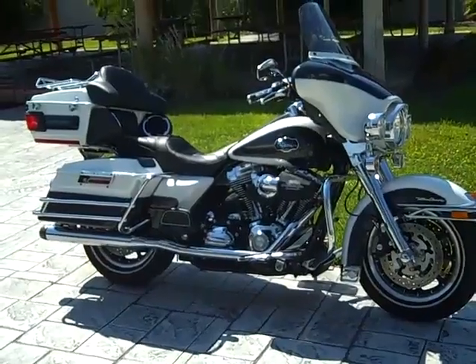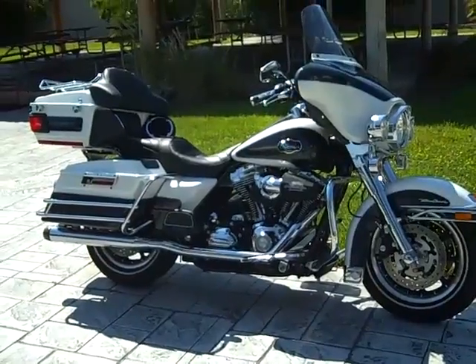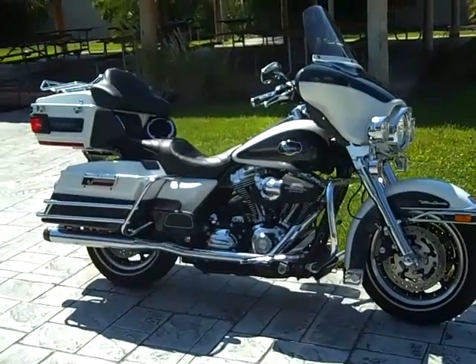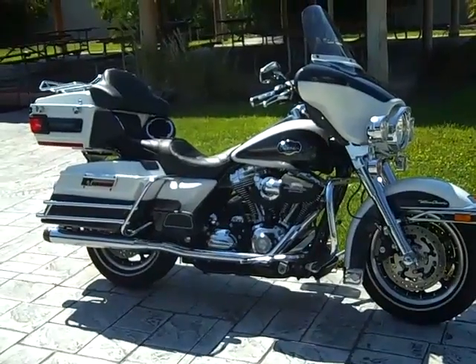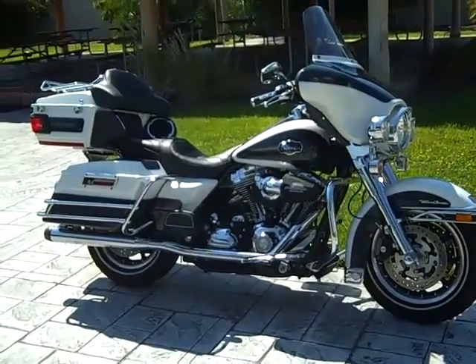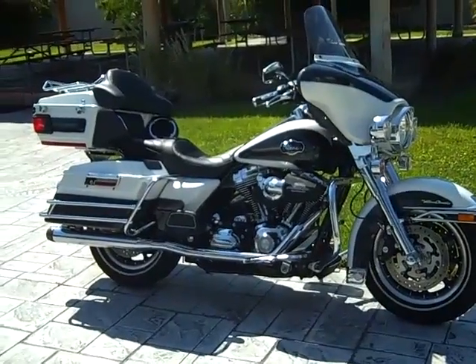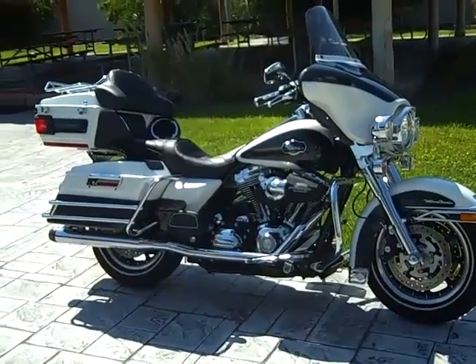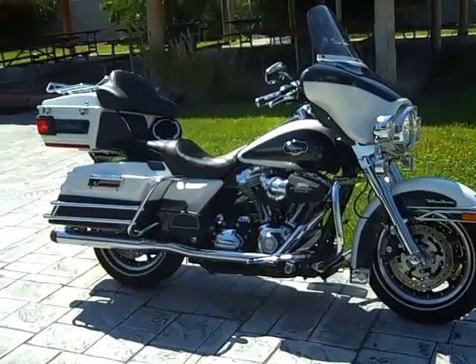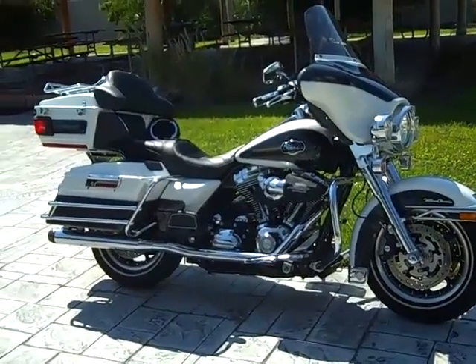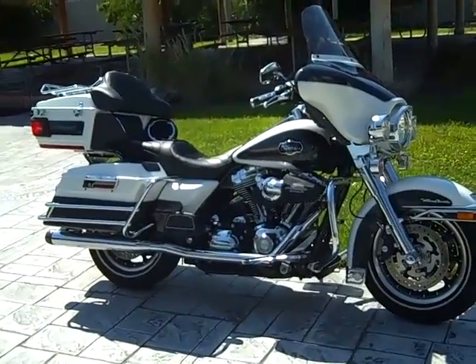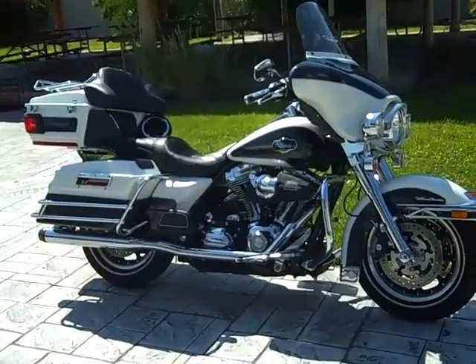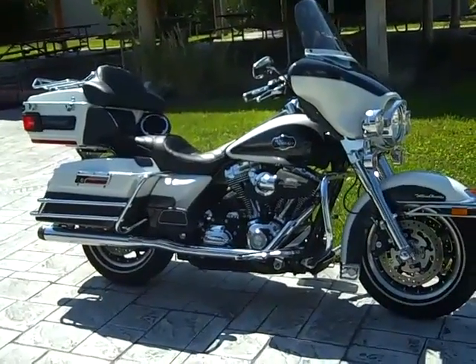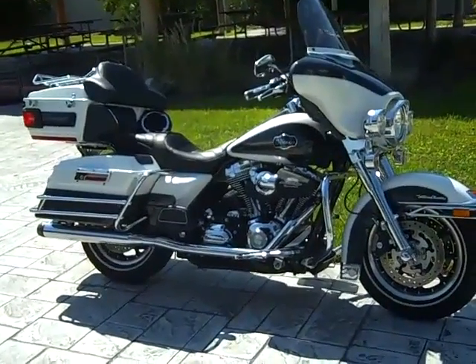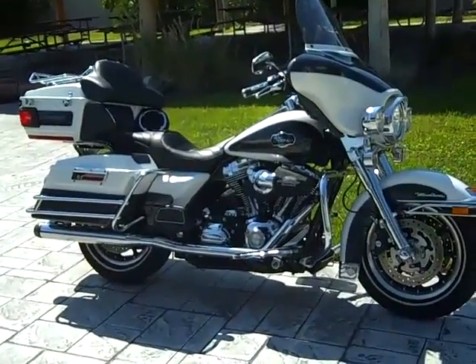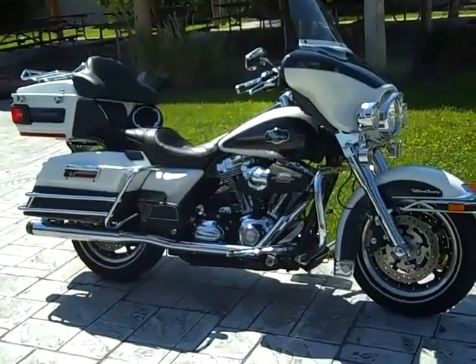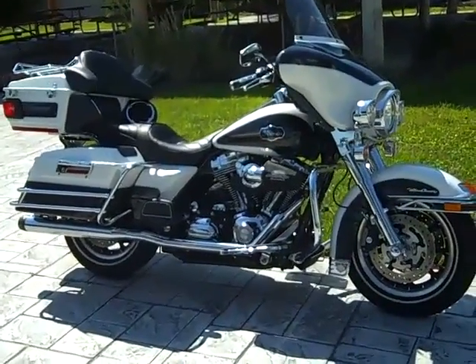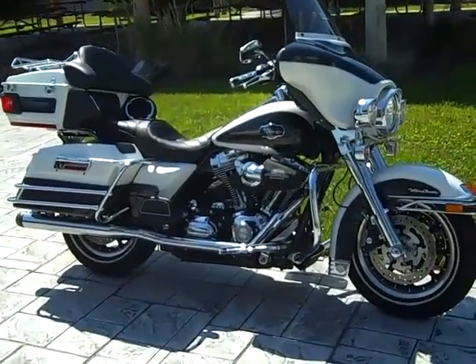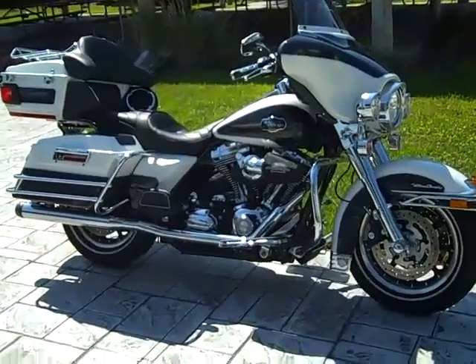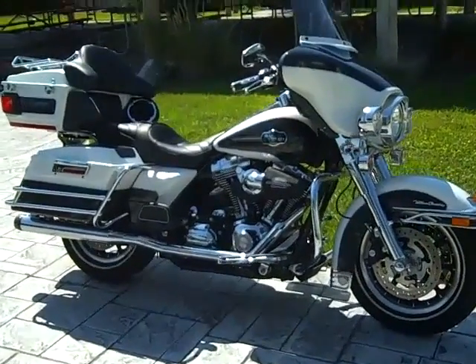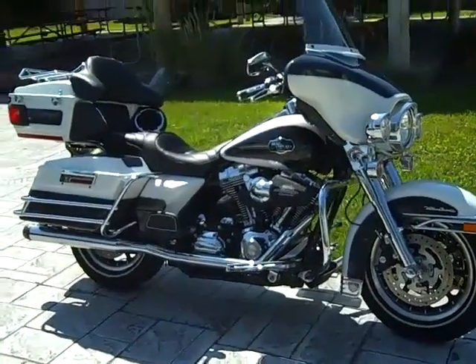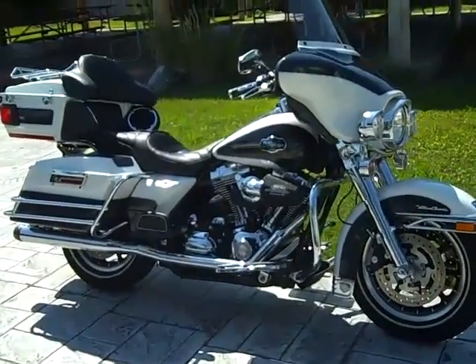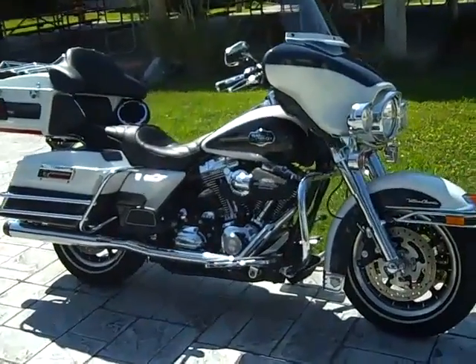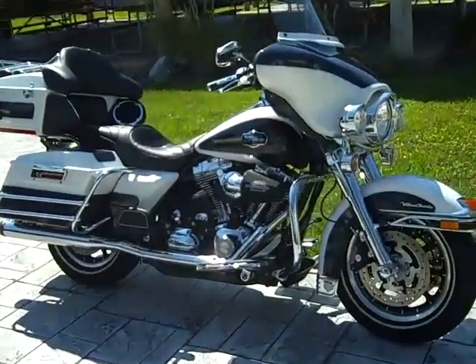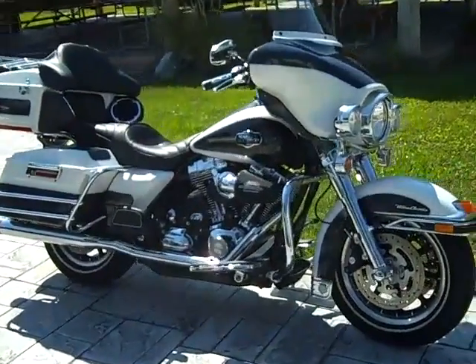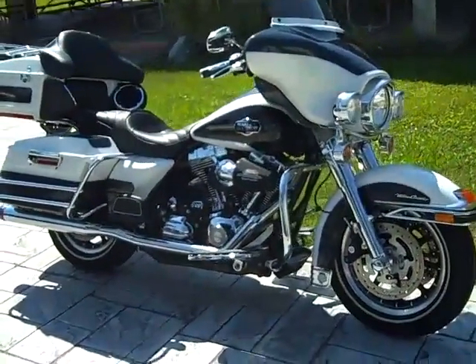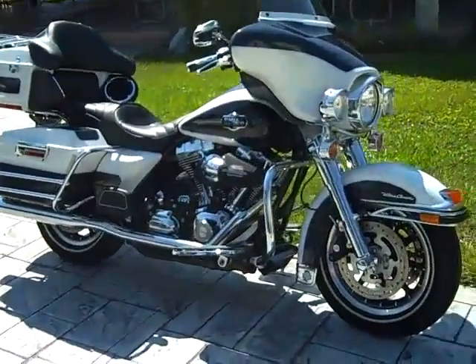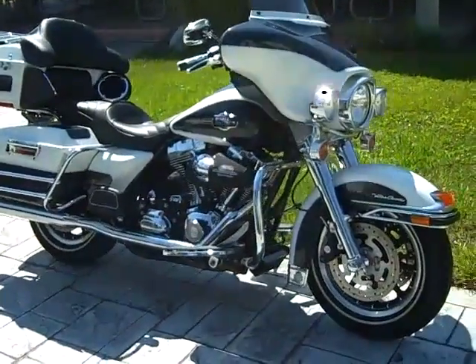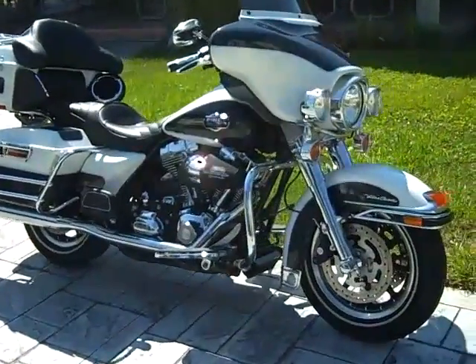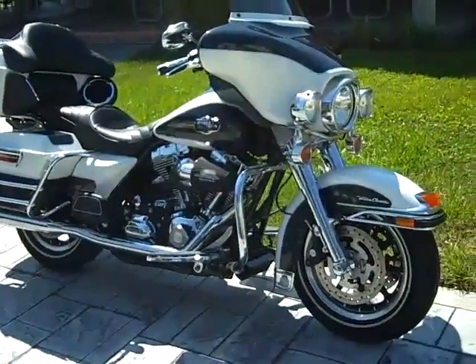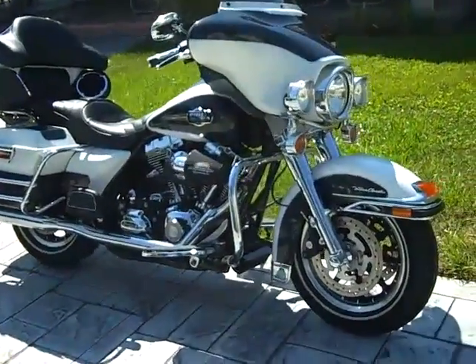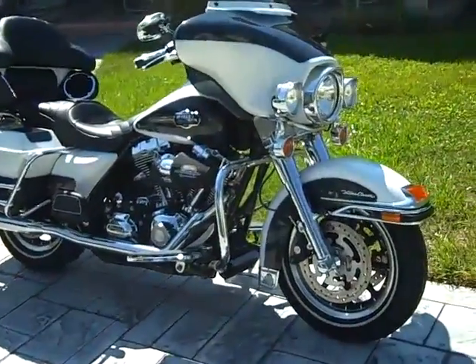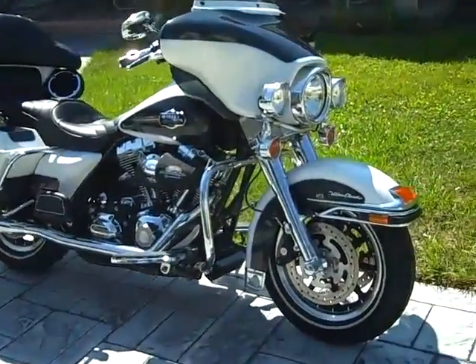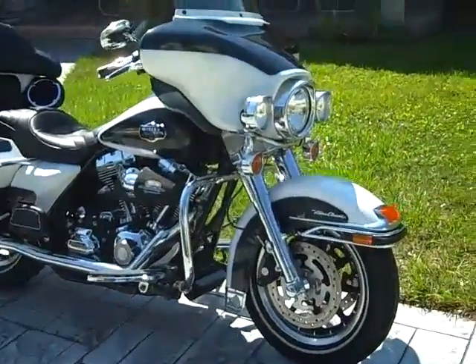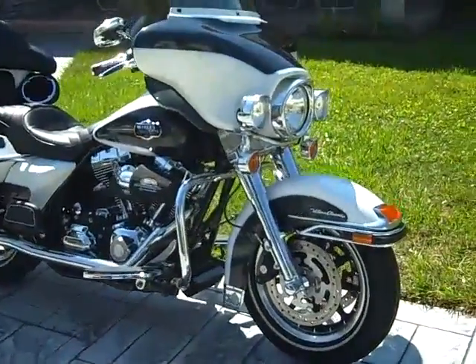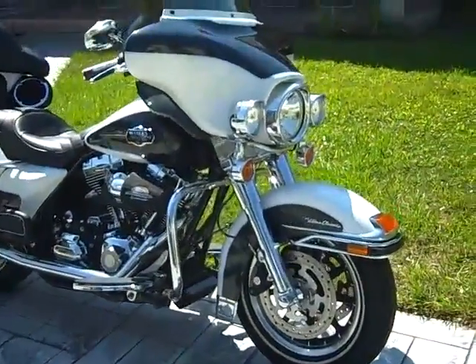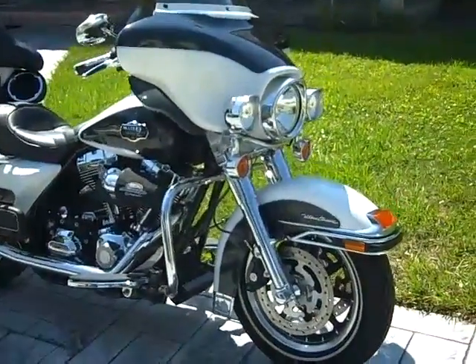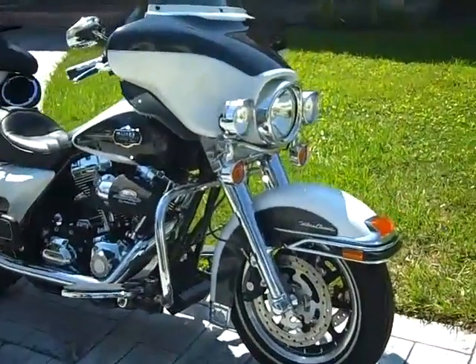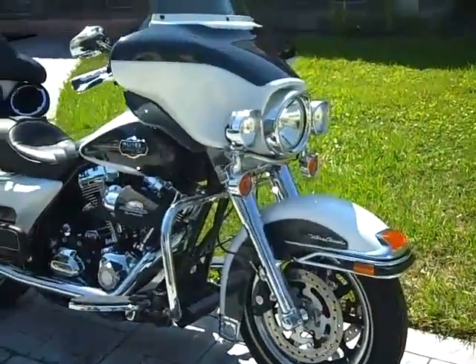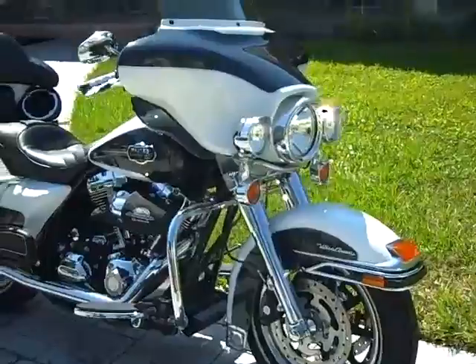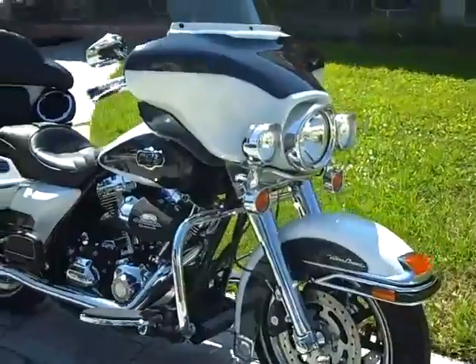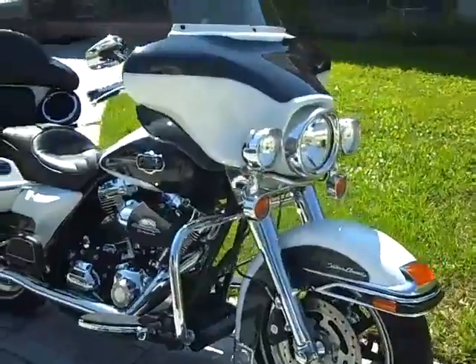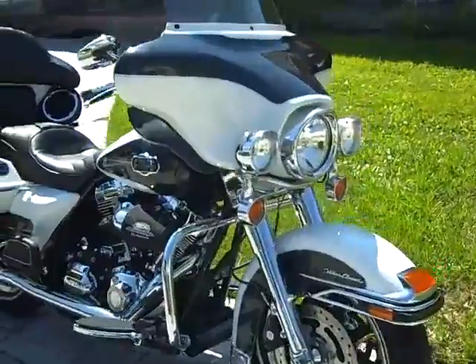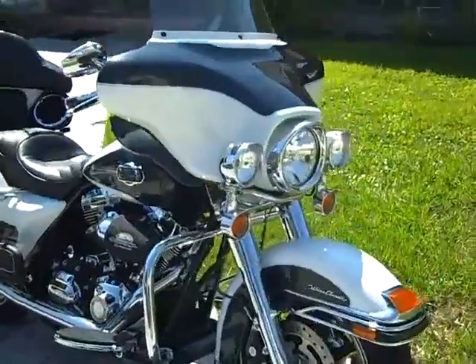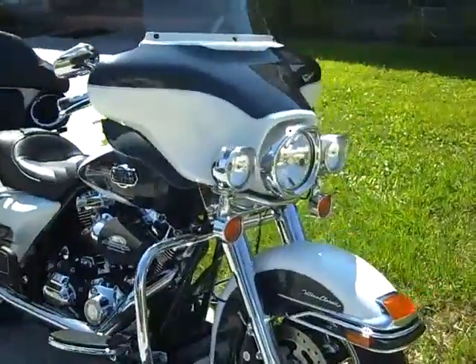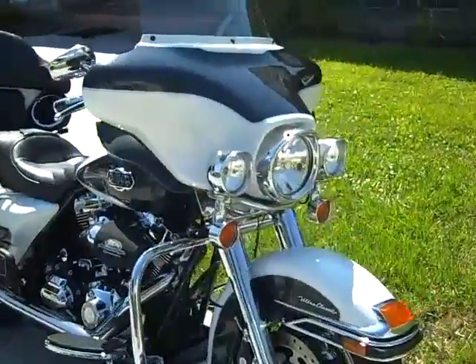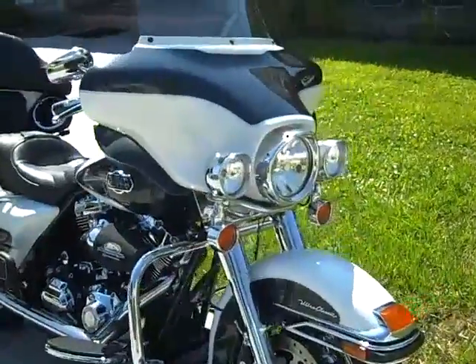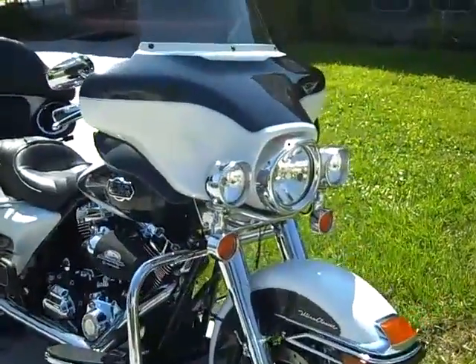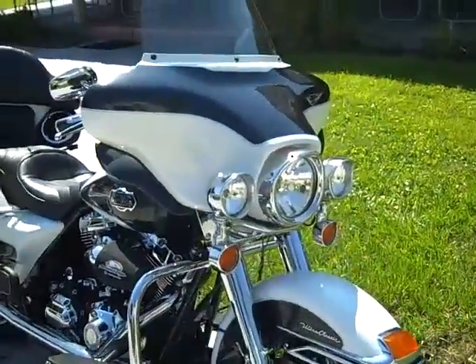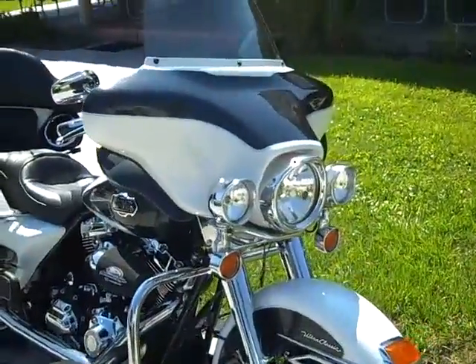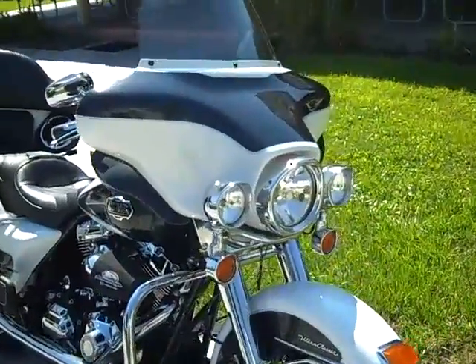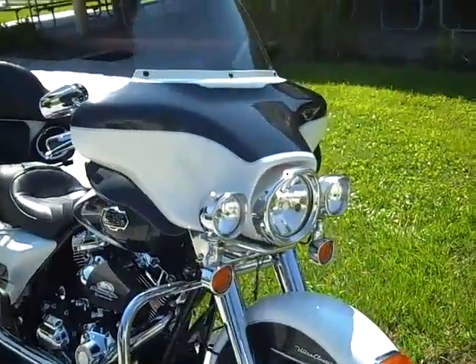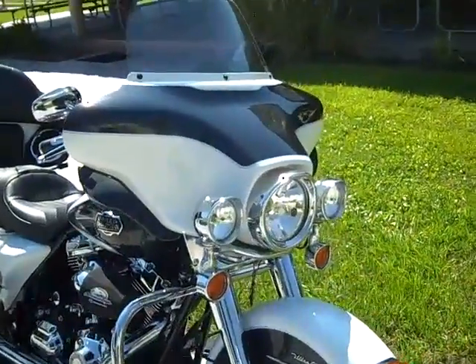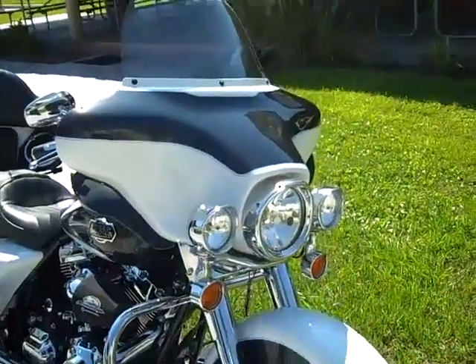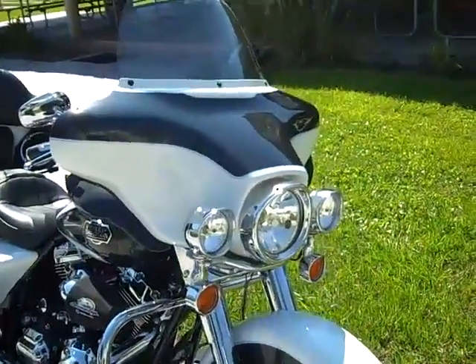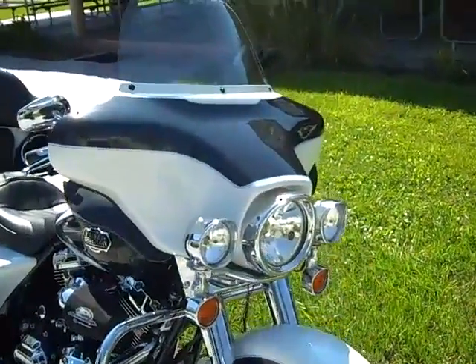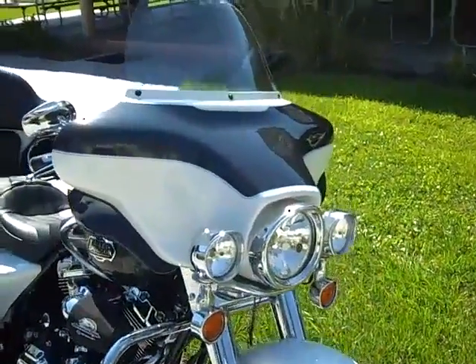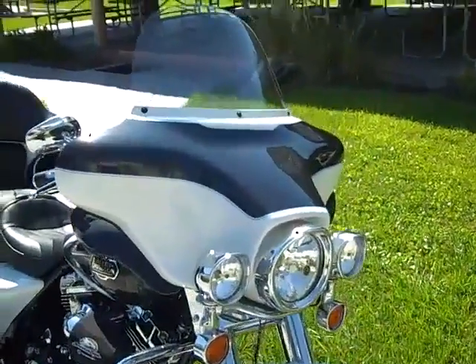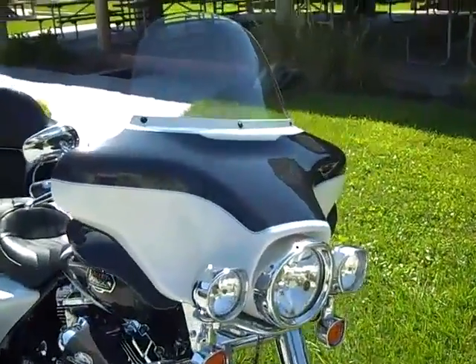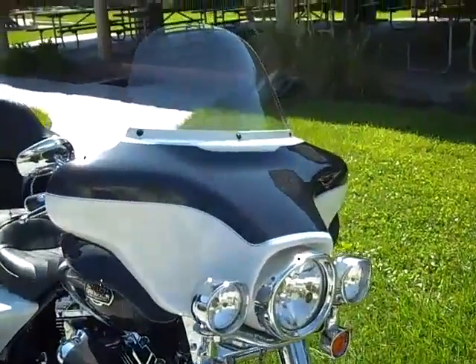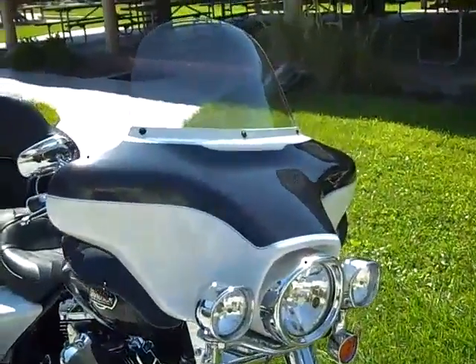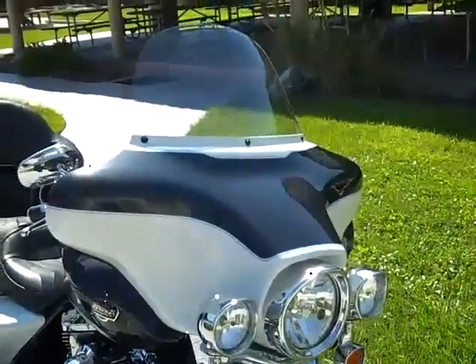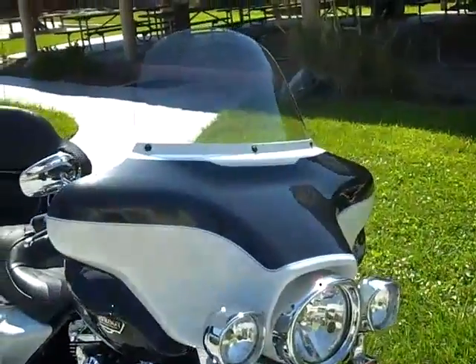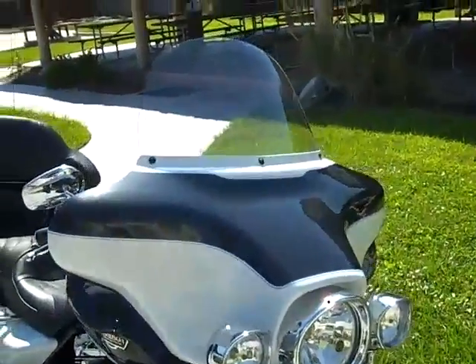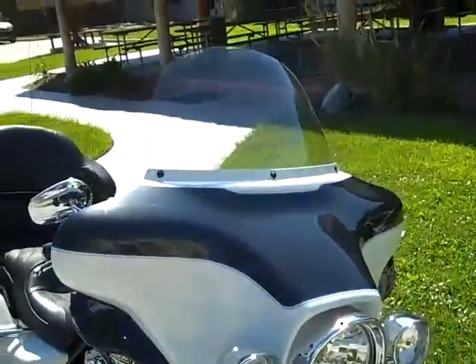2008 Harley-Davidson Ultra Classic Electric Glide. This beautiful white and black pearl motorcycle has 13,000 miles.